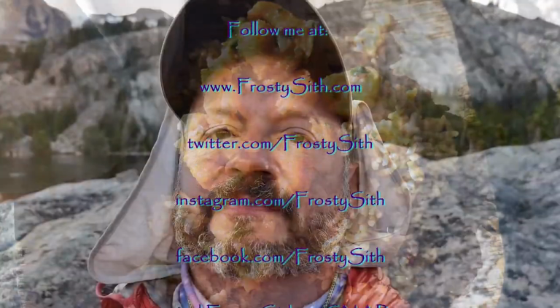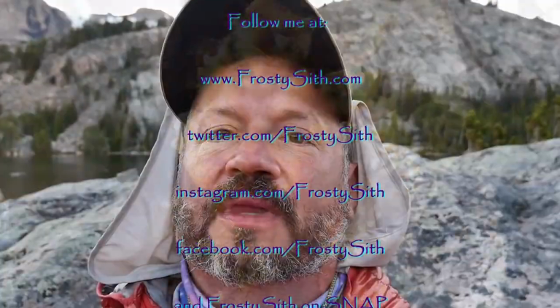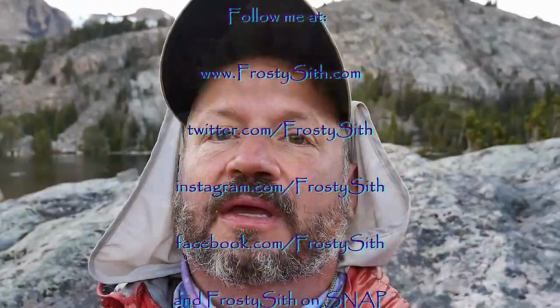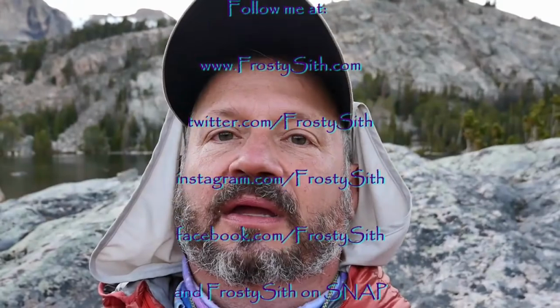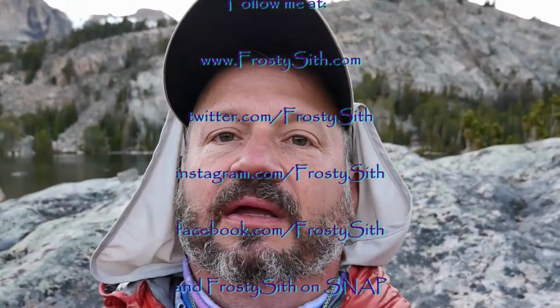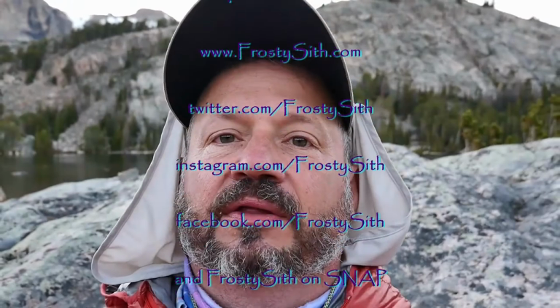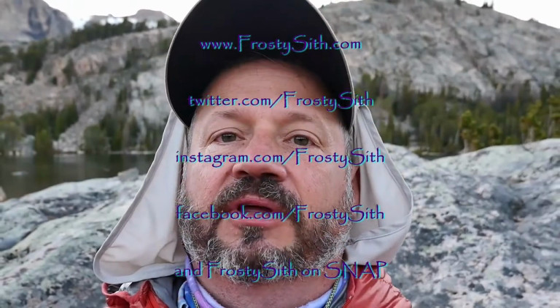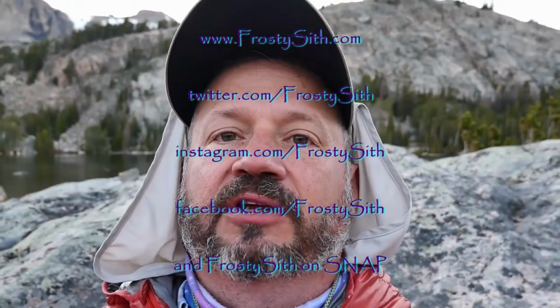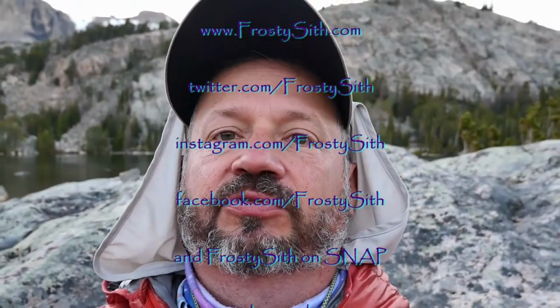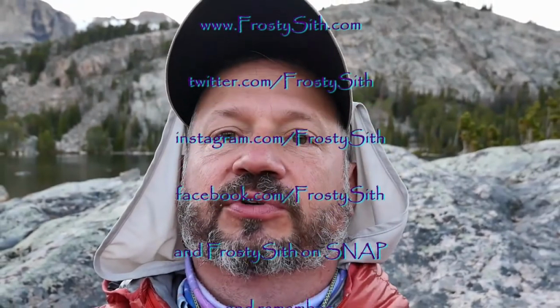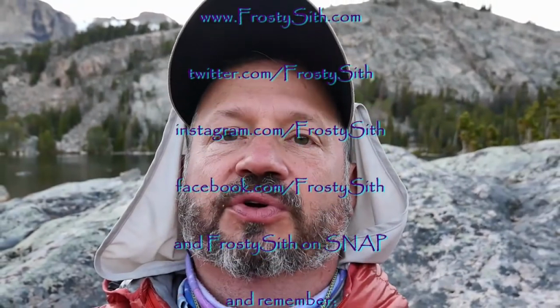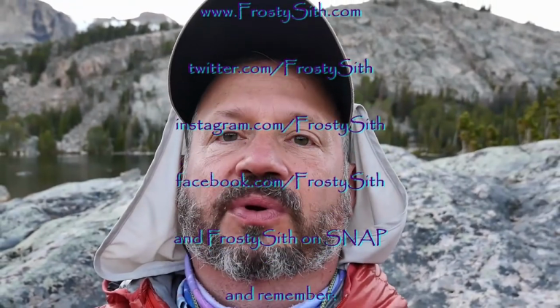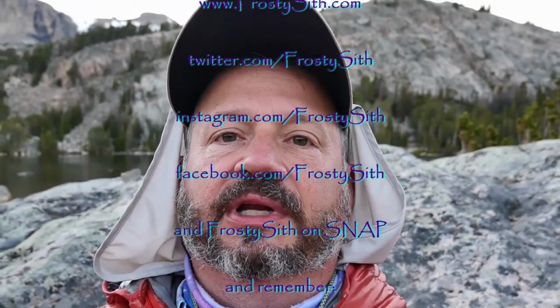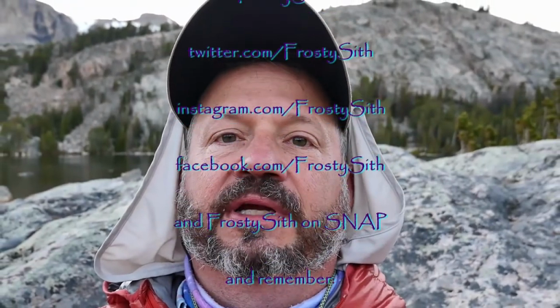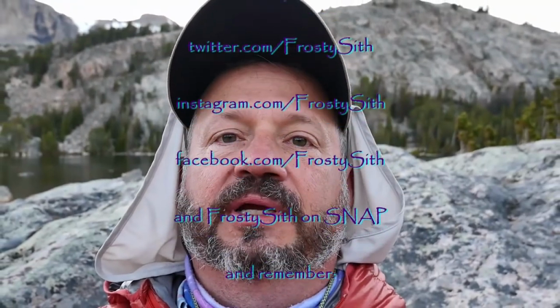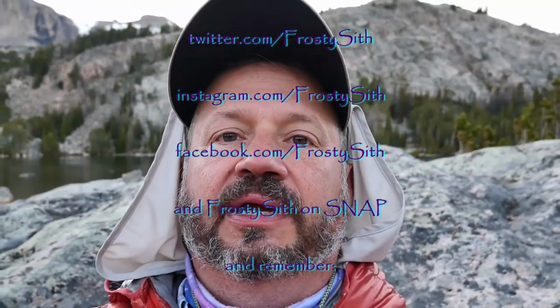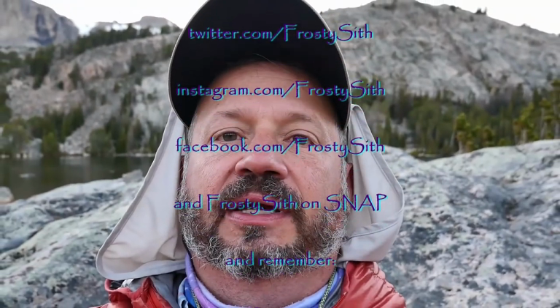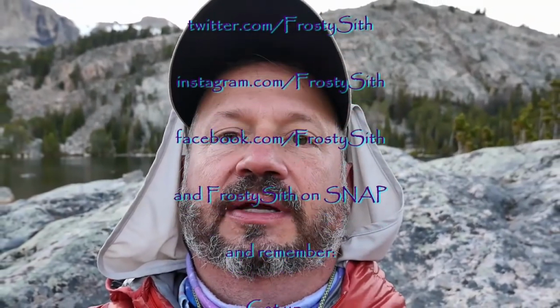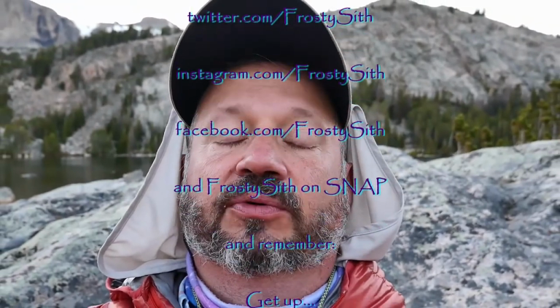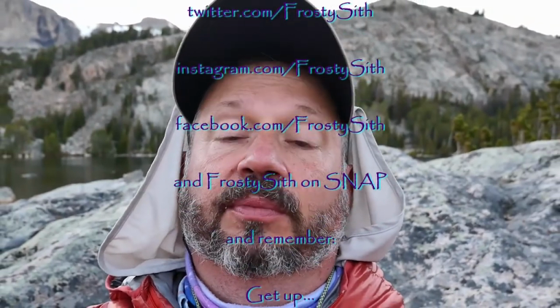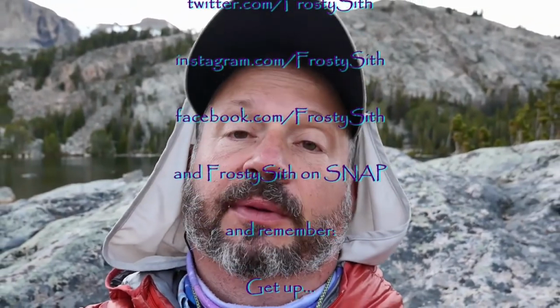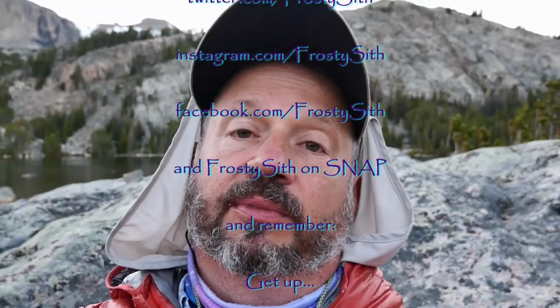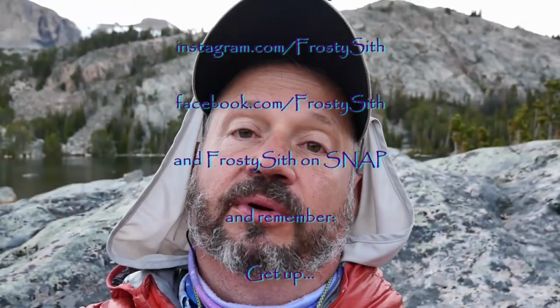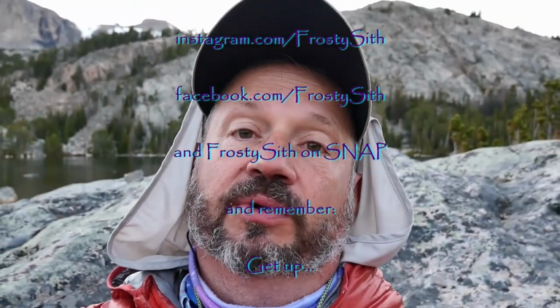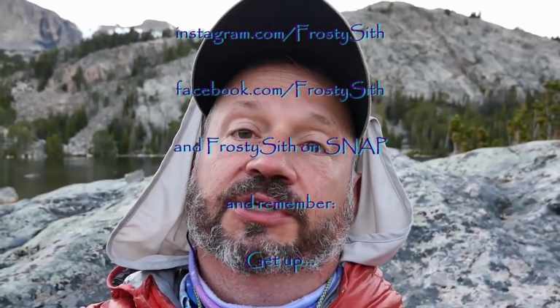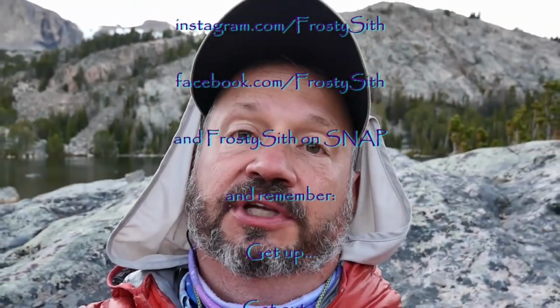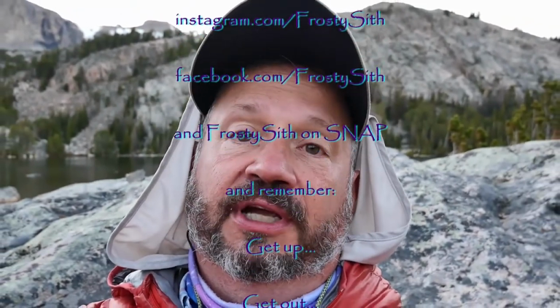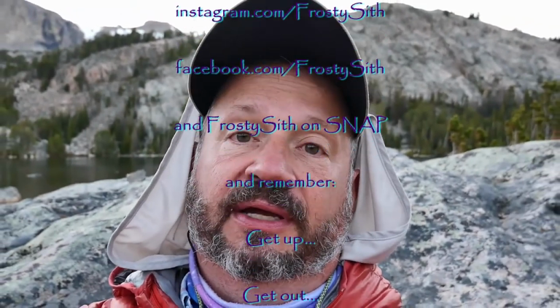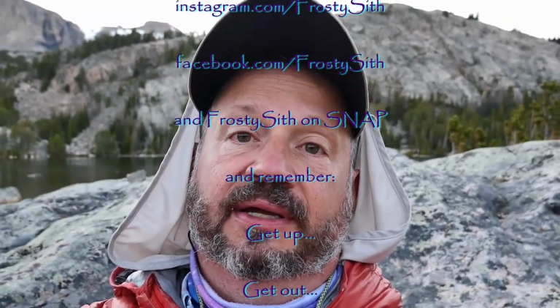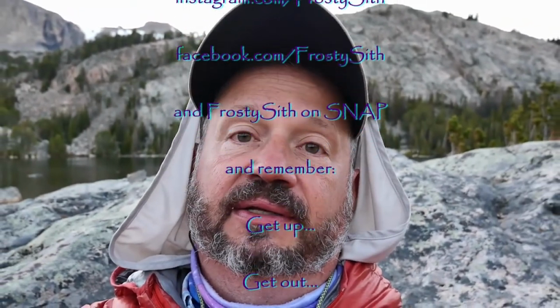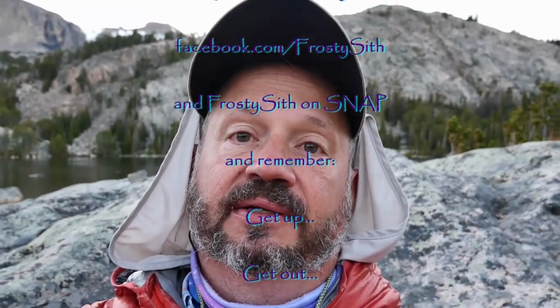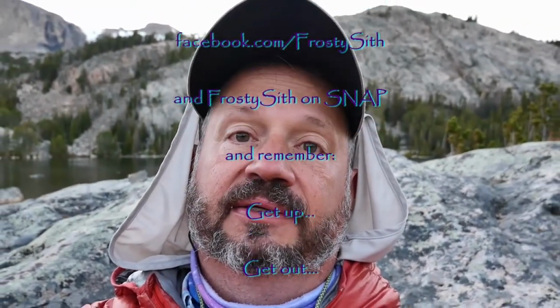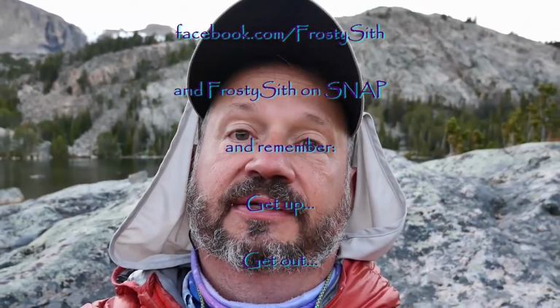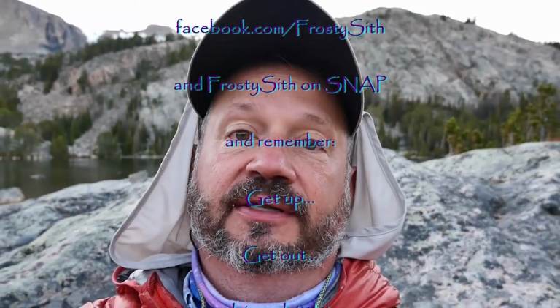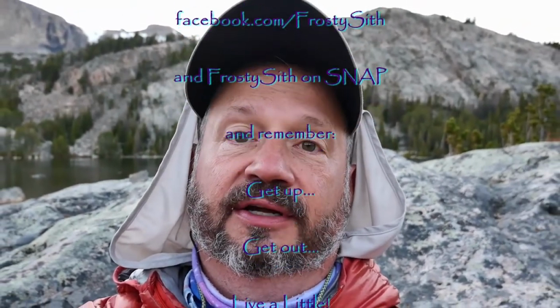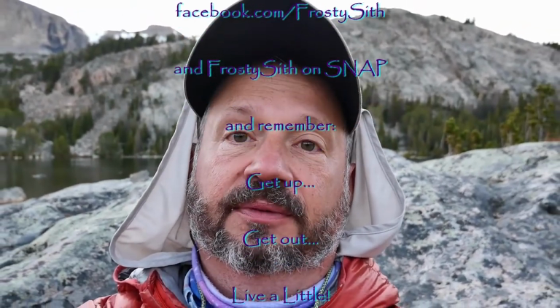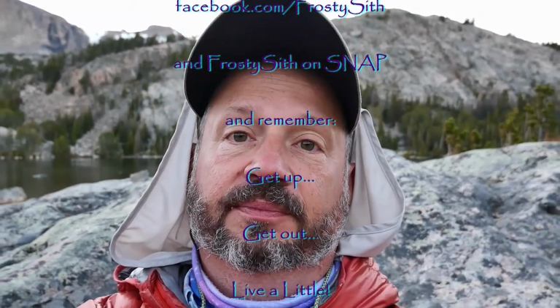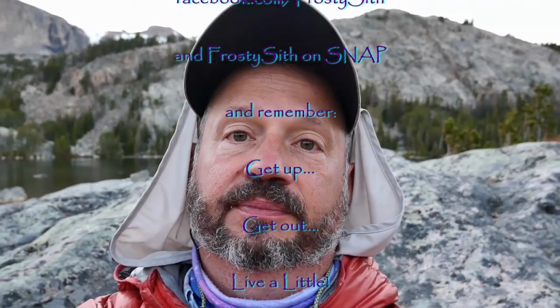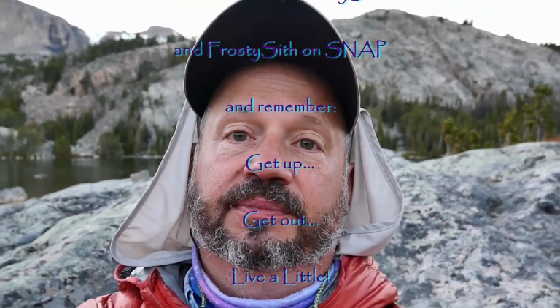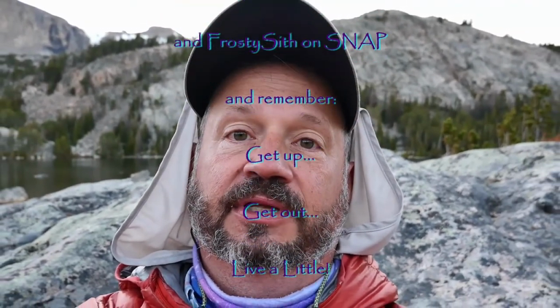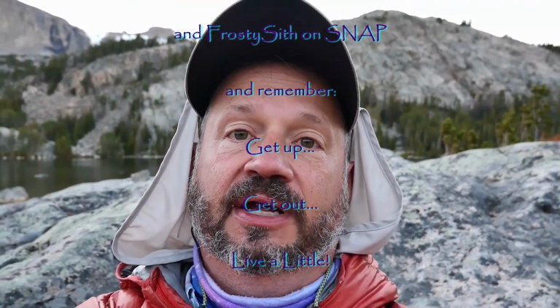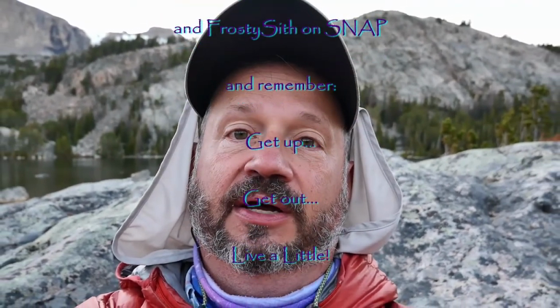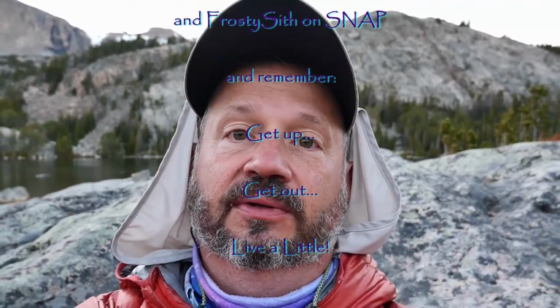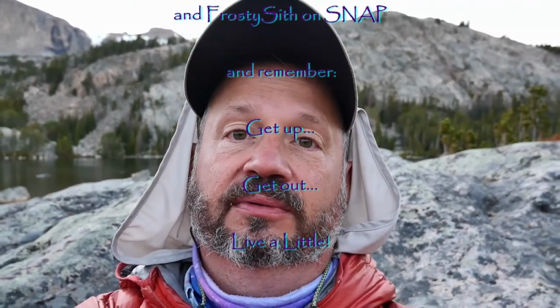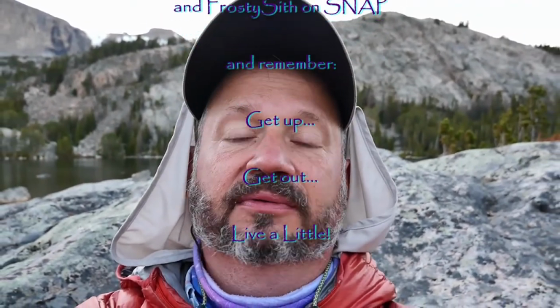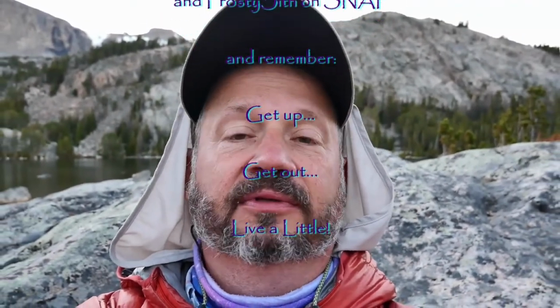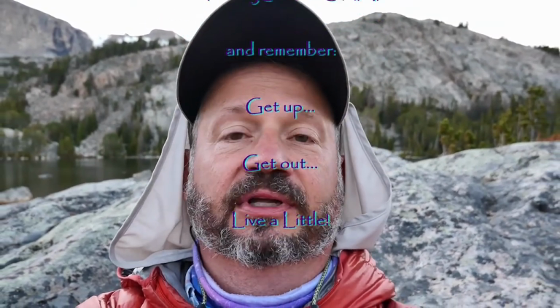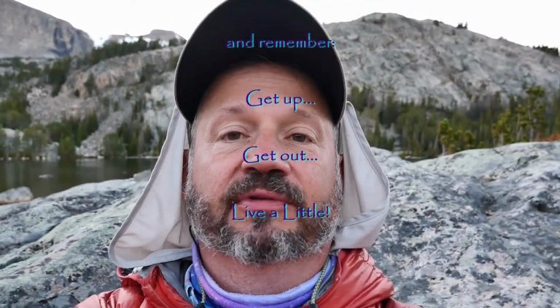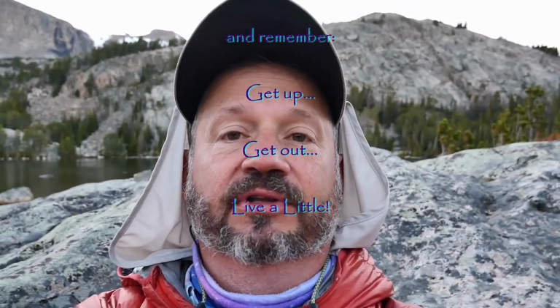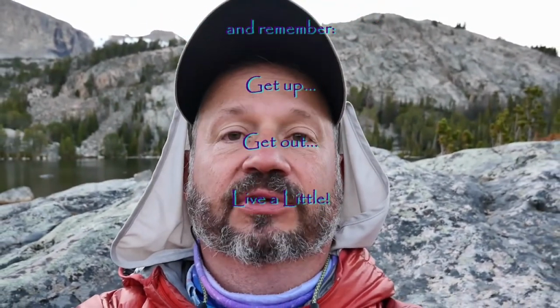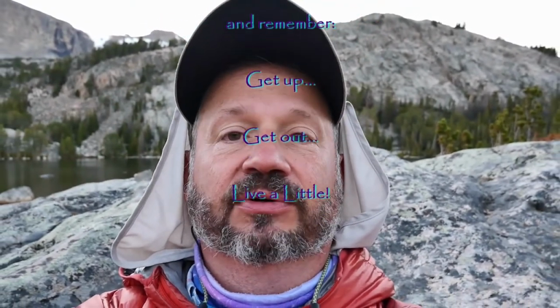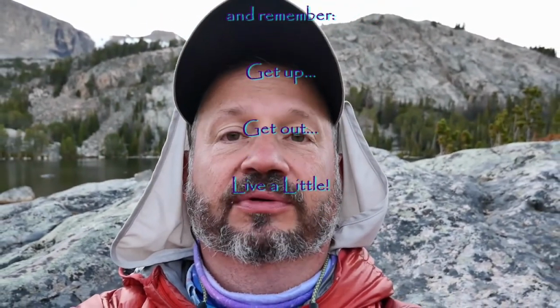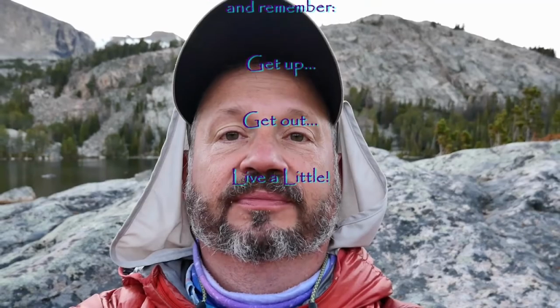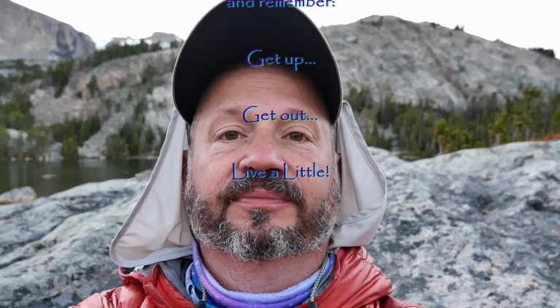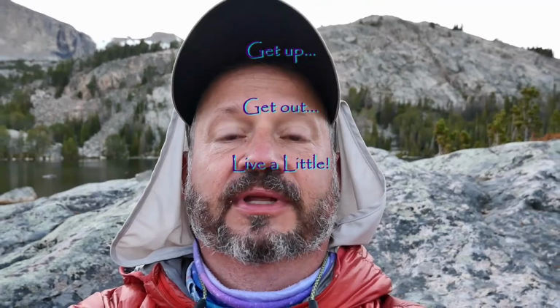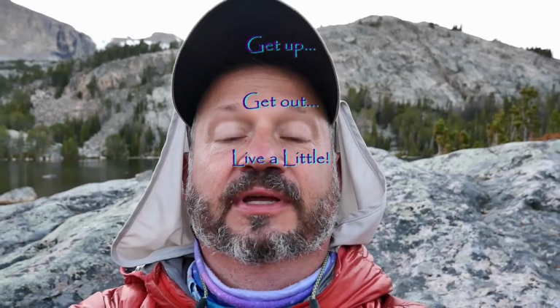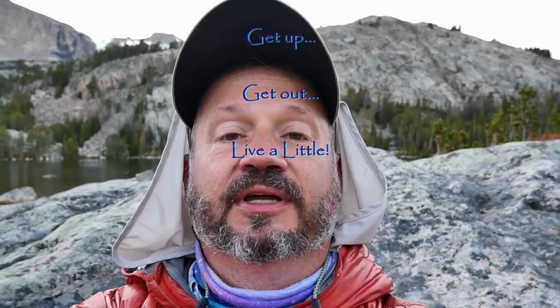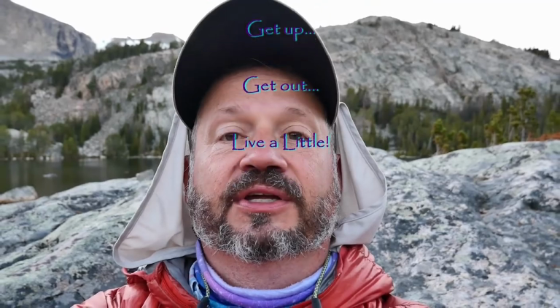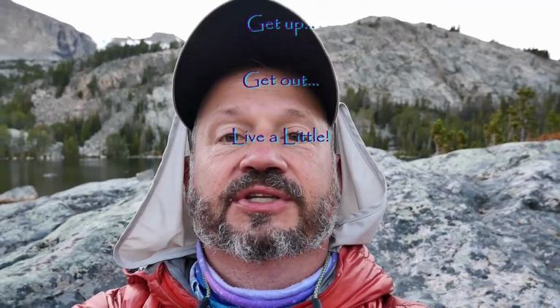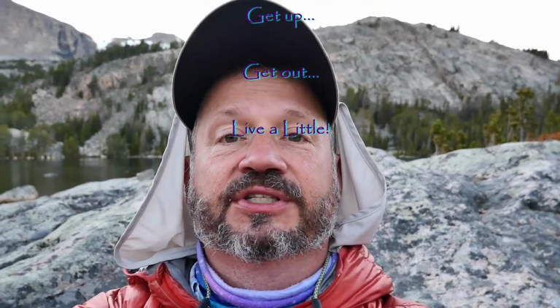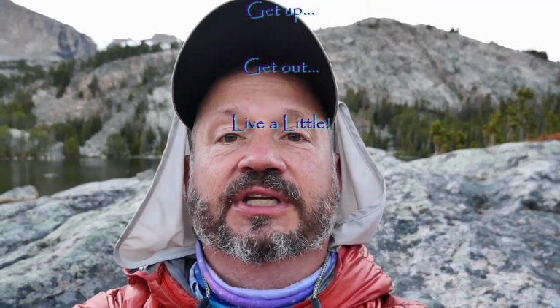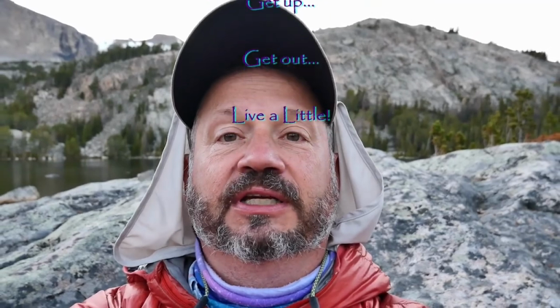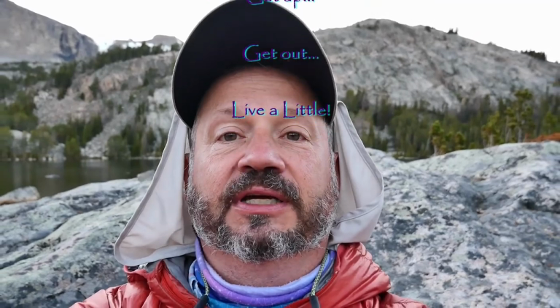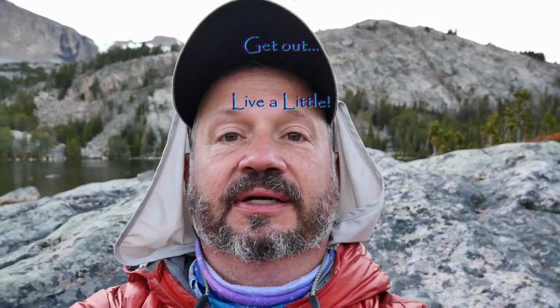Thanks for joining, and remember — when you can, get up, get out, live a little. See ya!